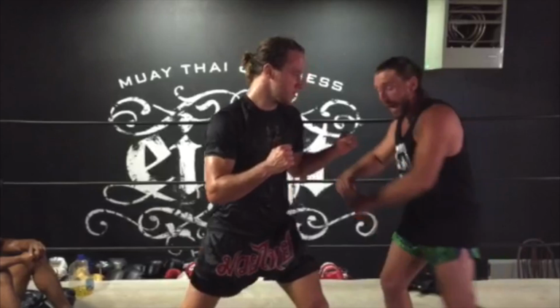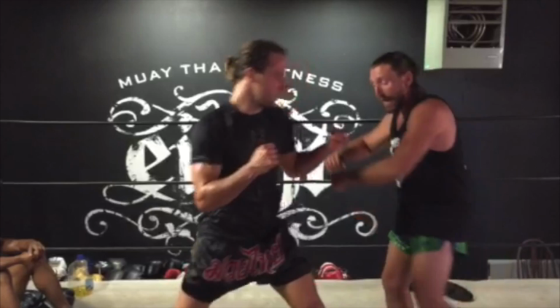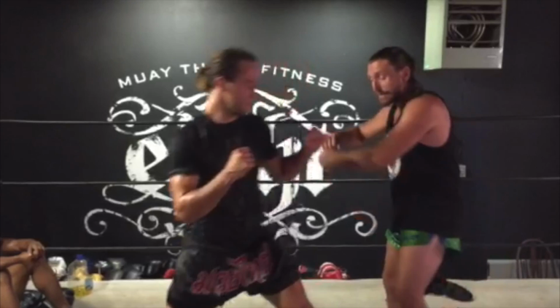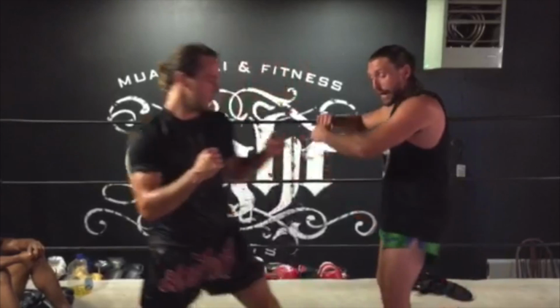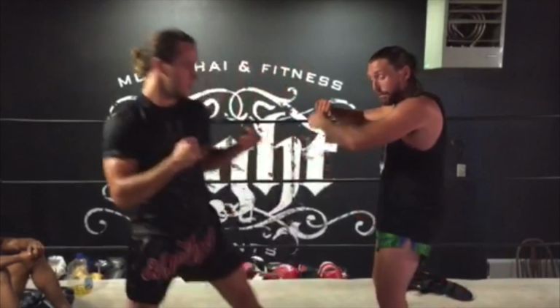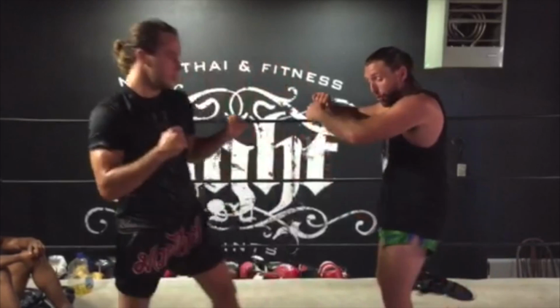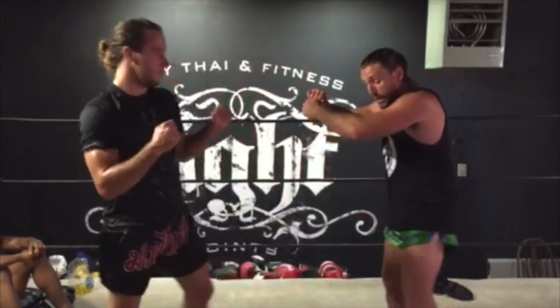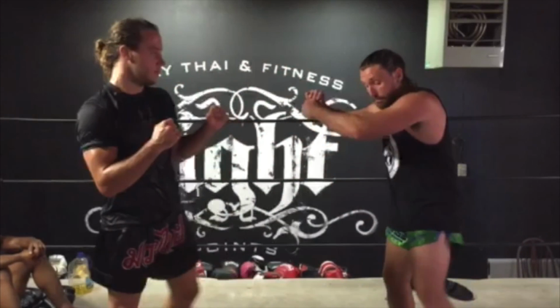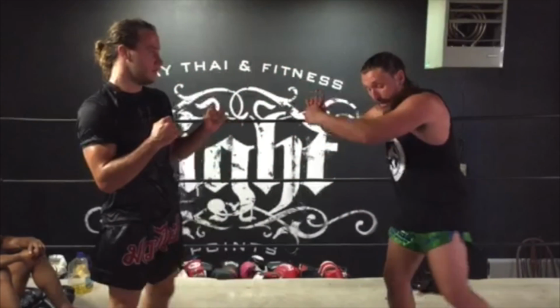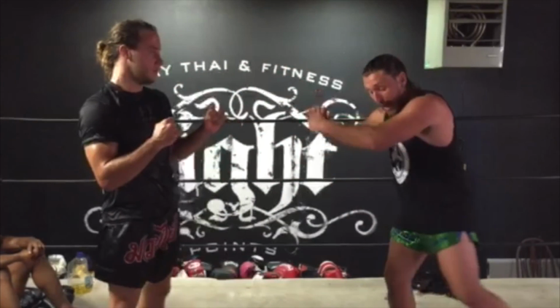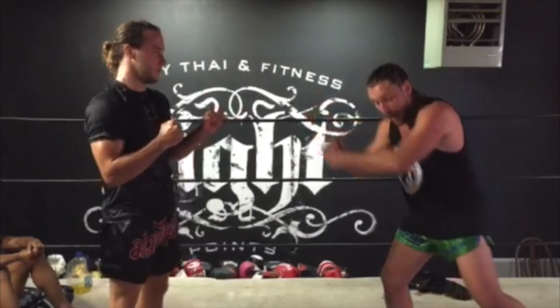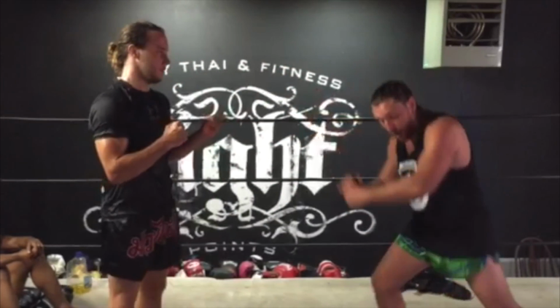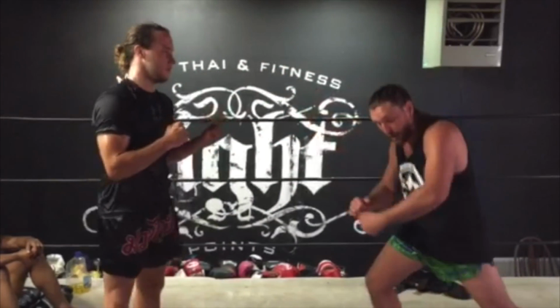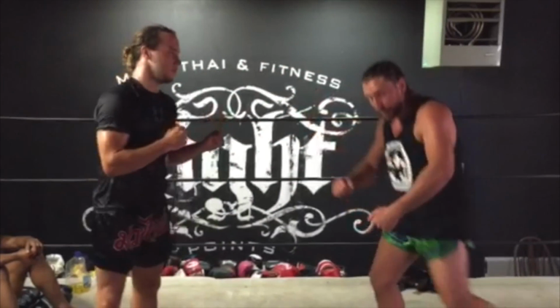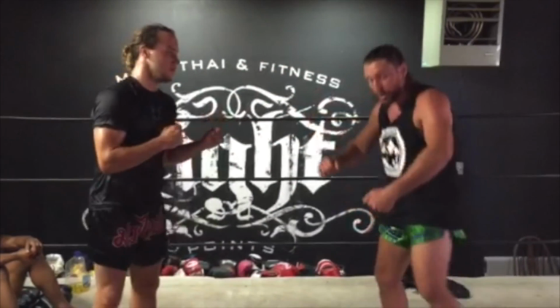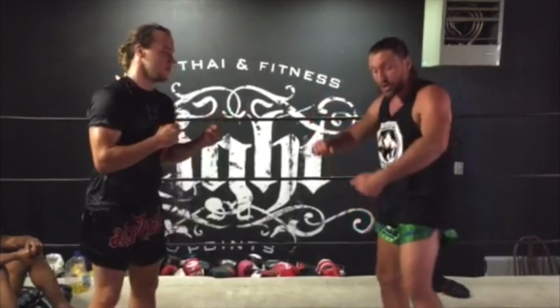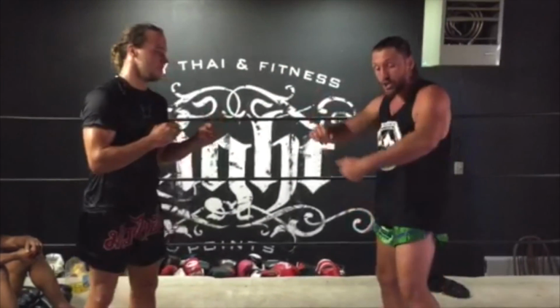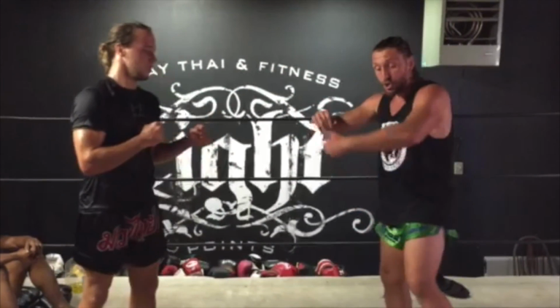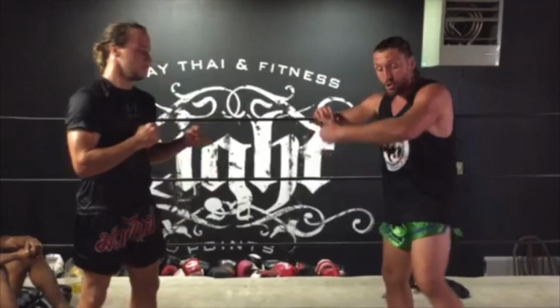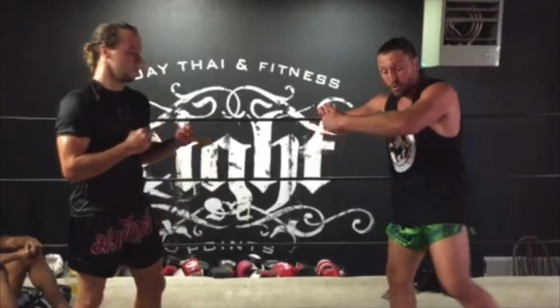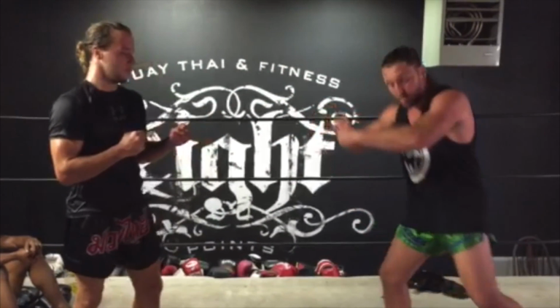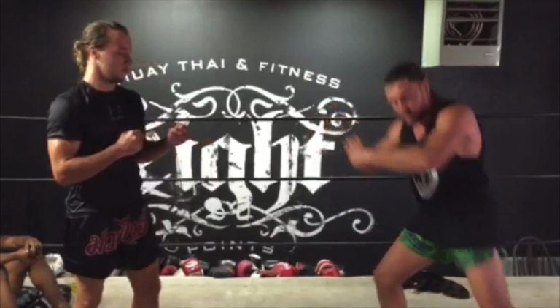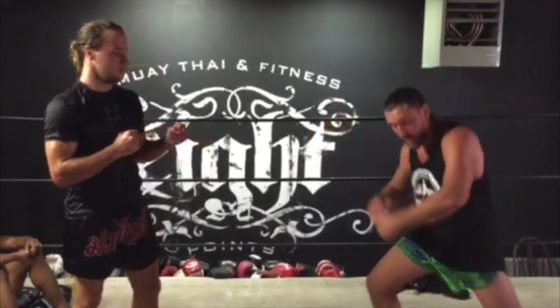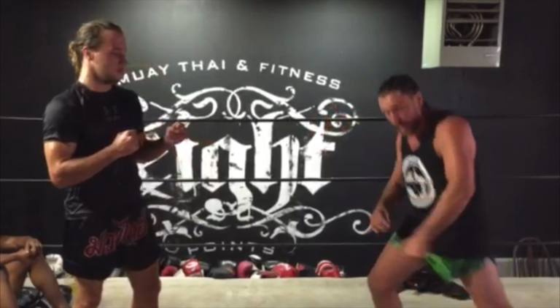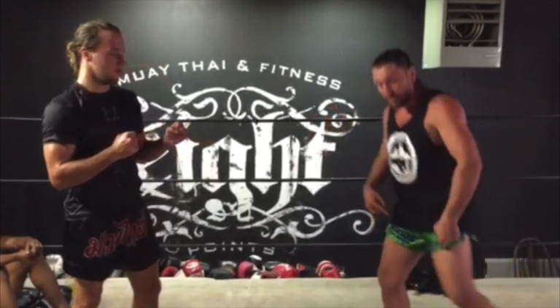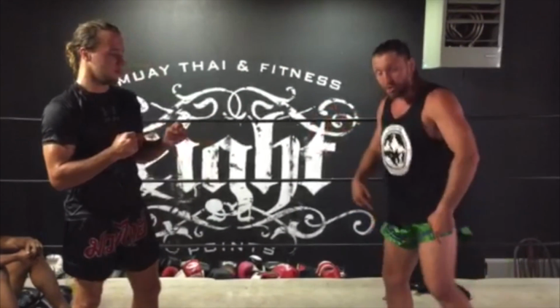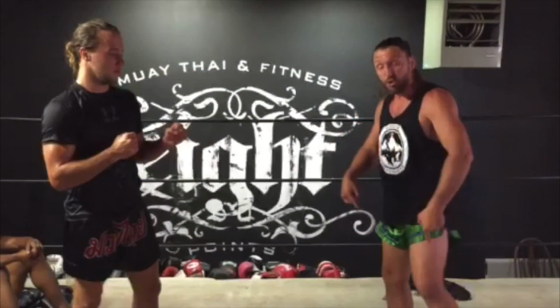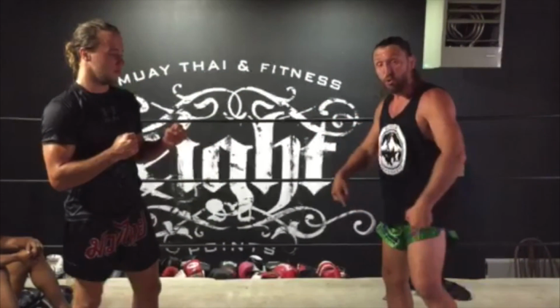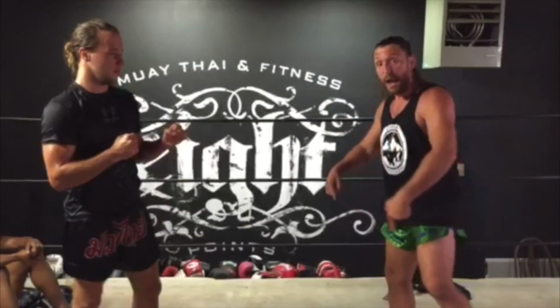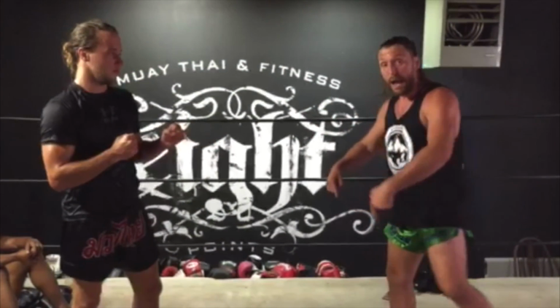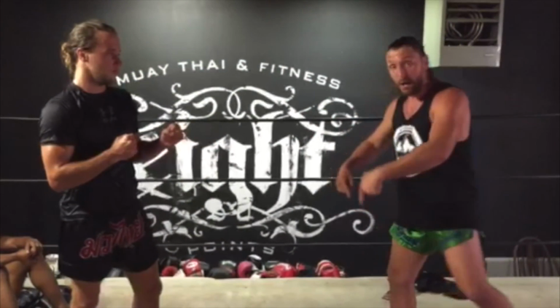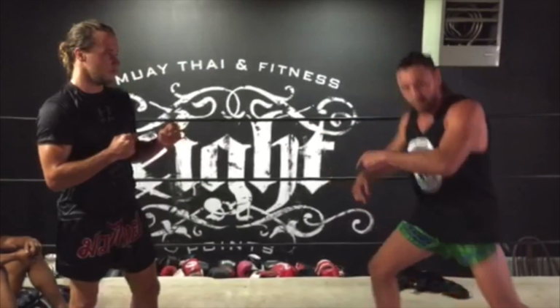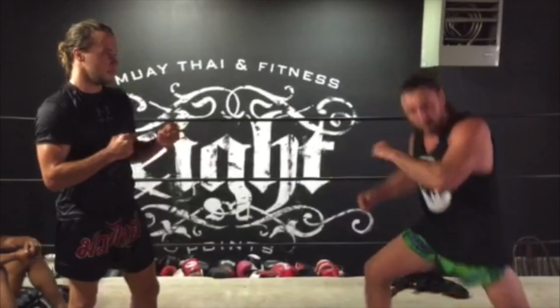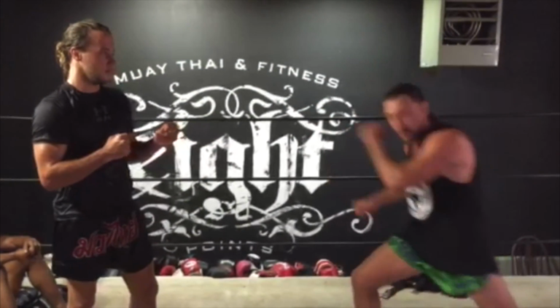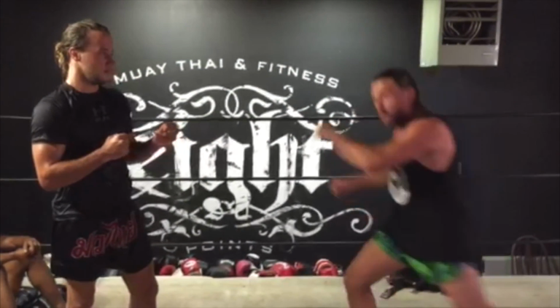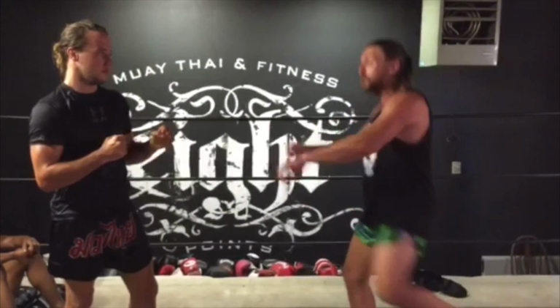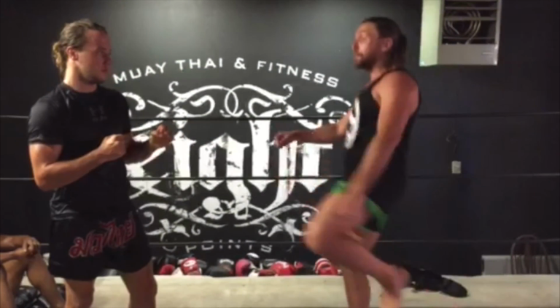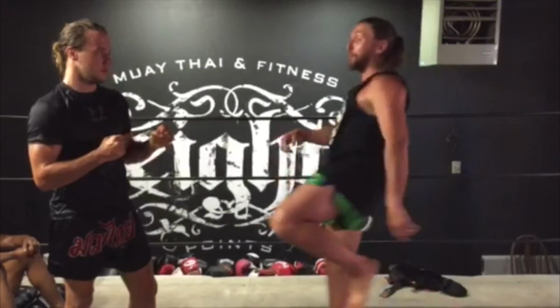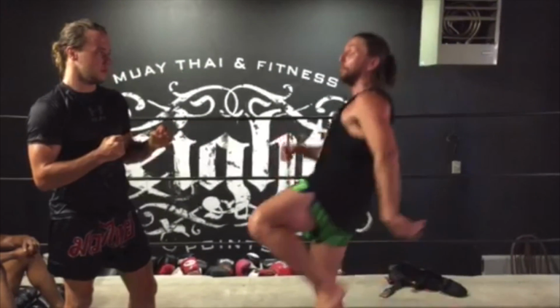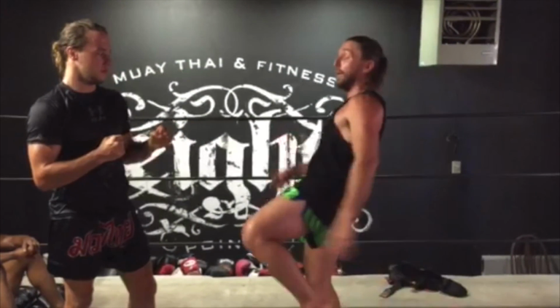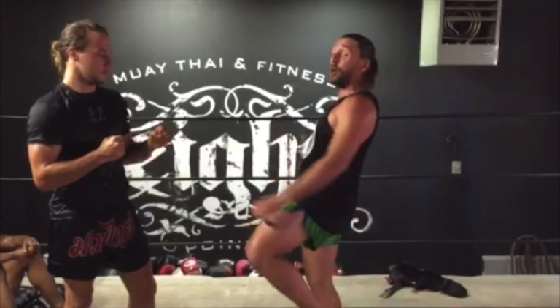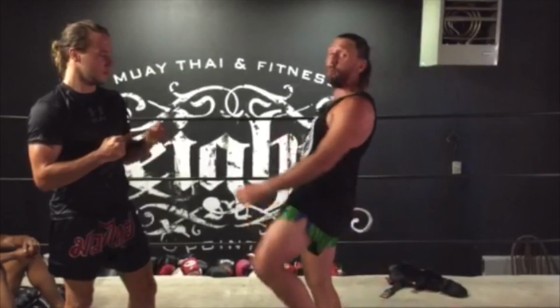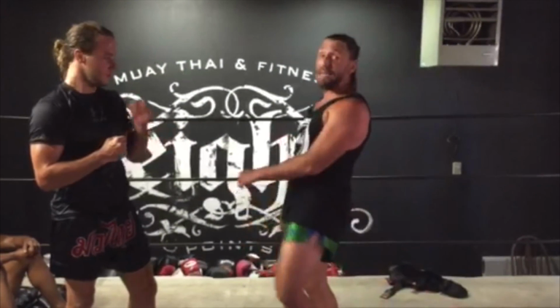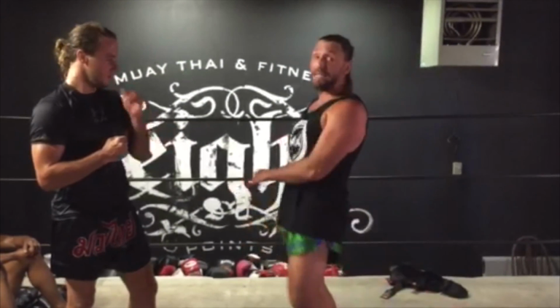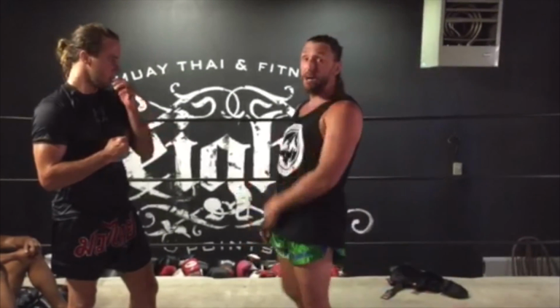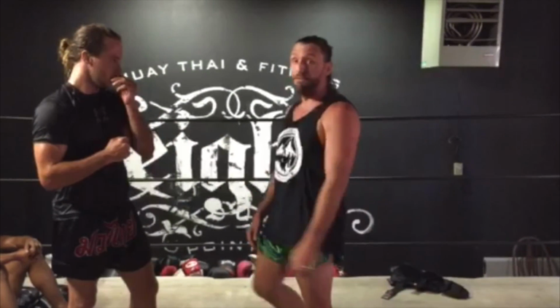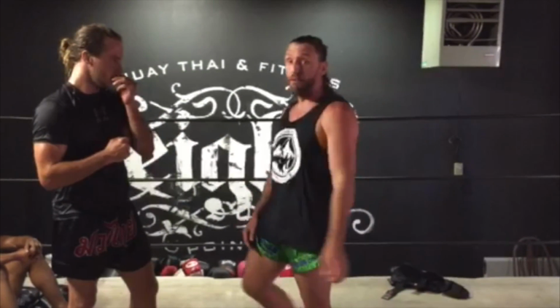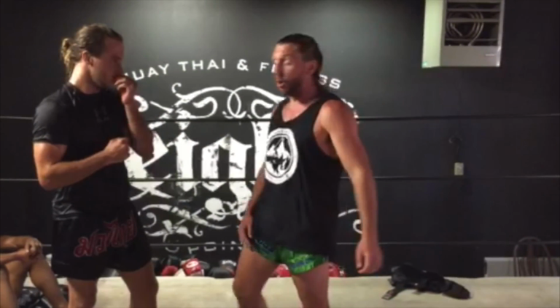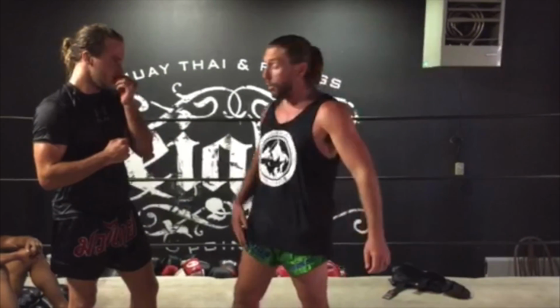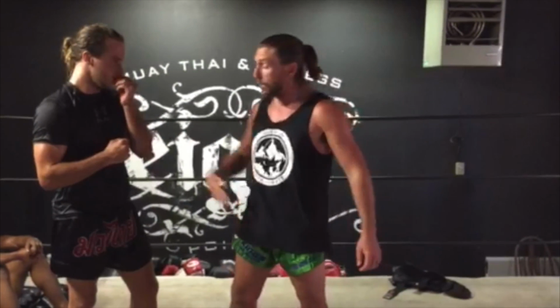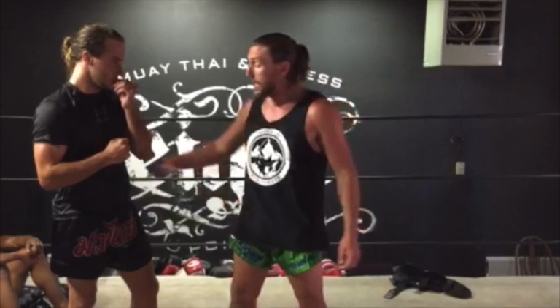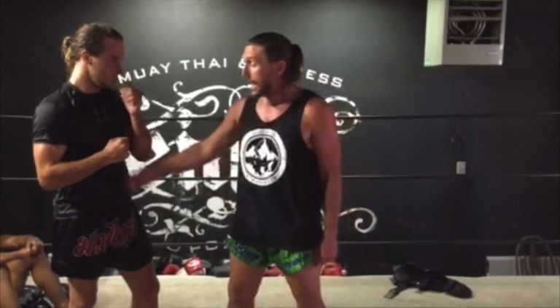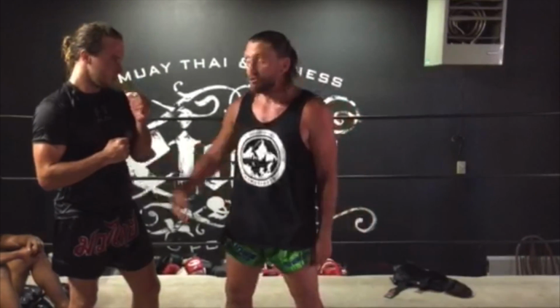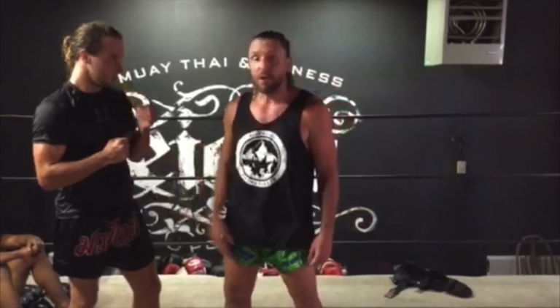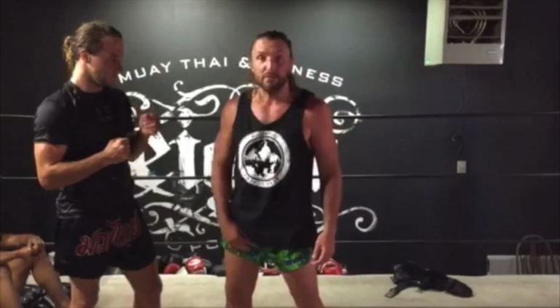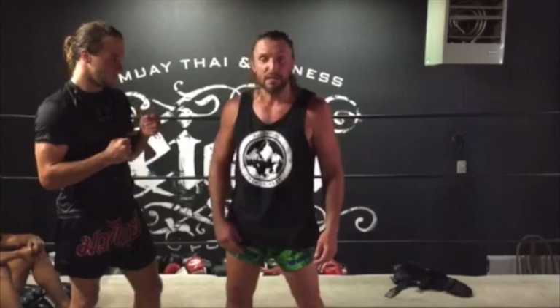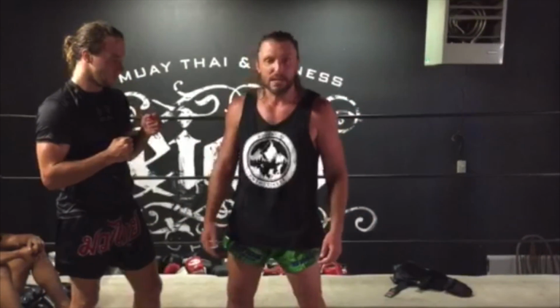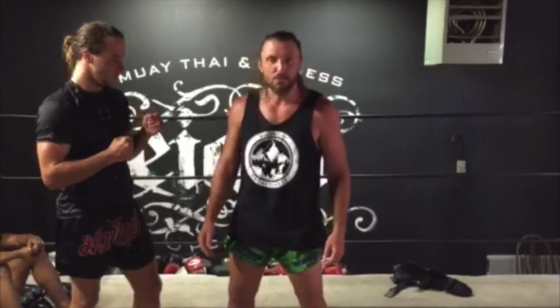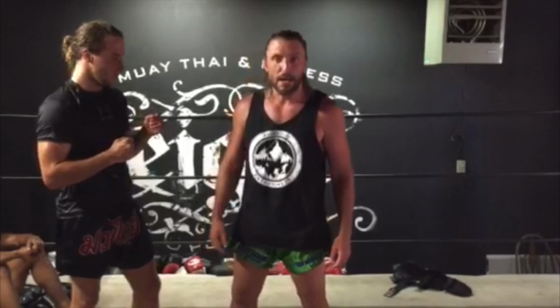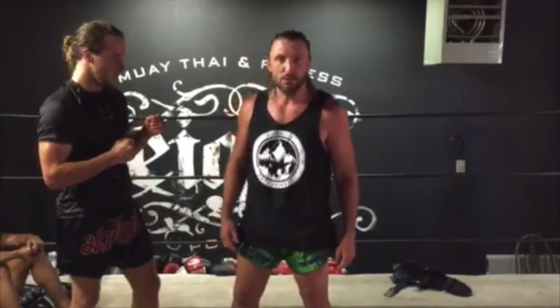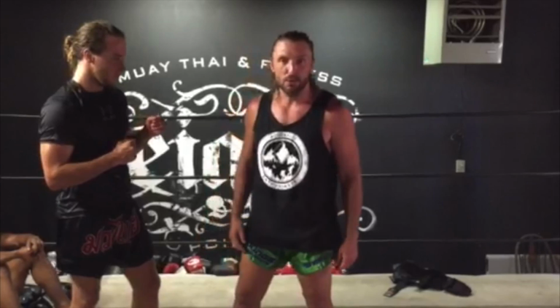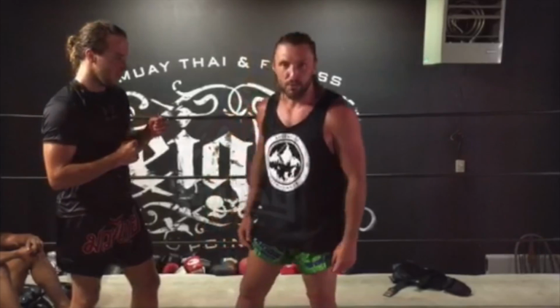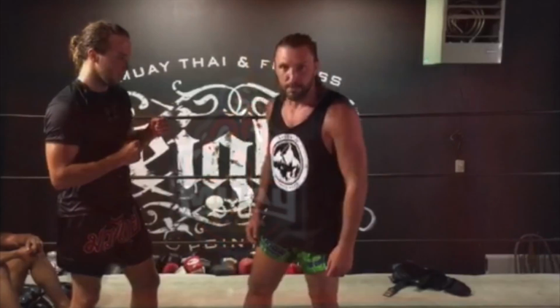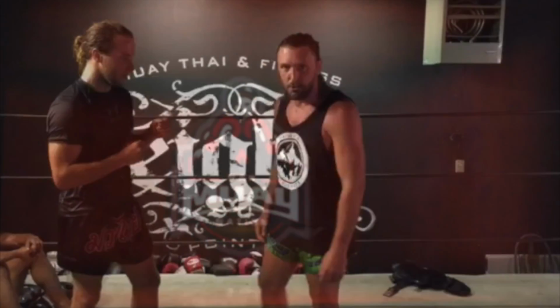As I pull him down, I'm going to use the ground to propel myself forward and drive a knee right to his ribs.